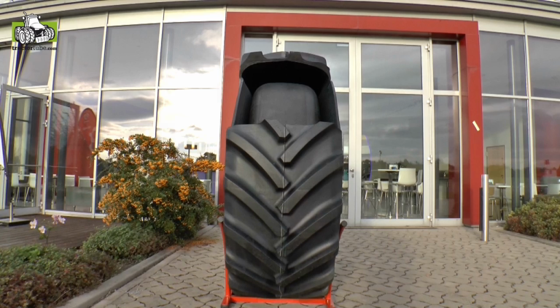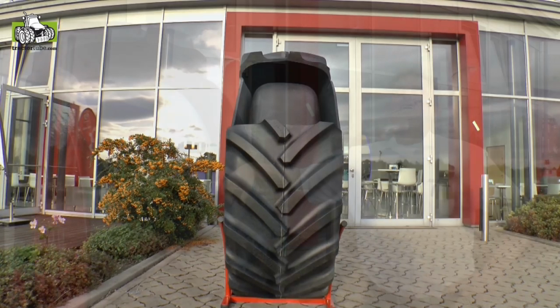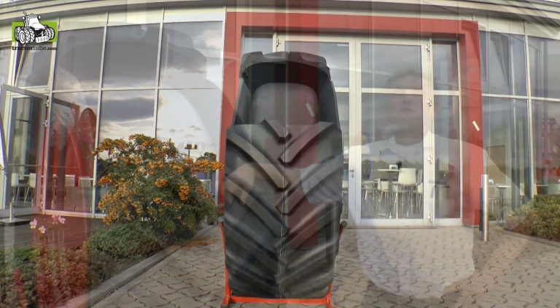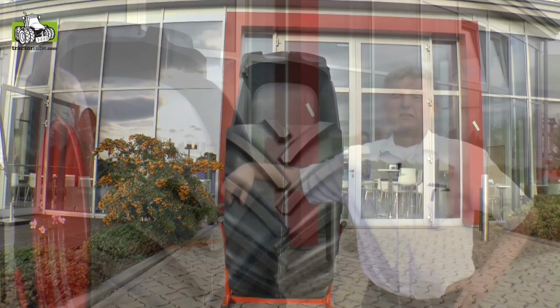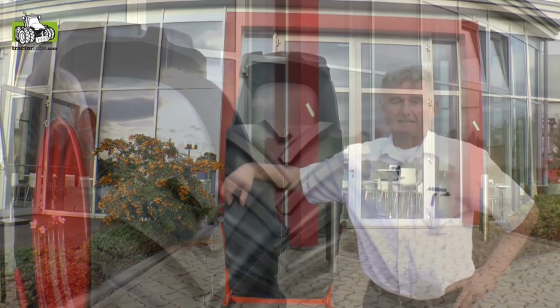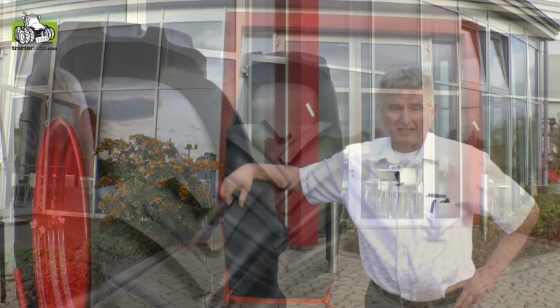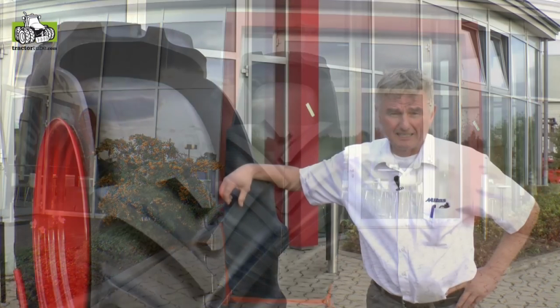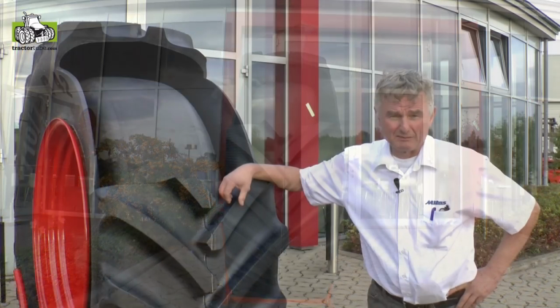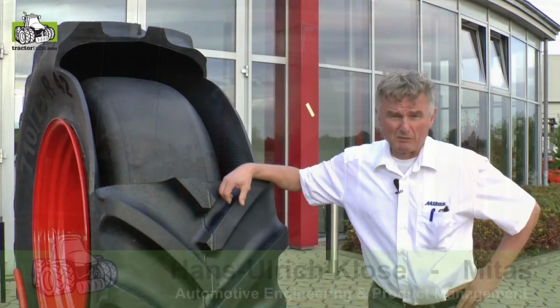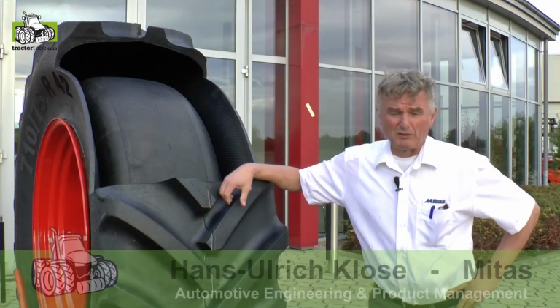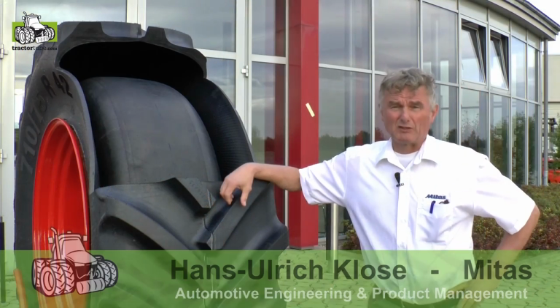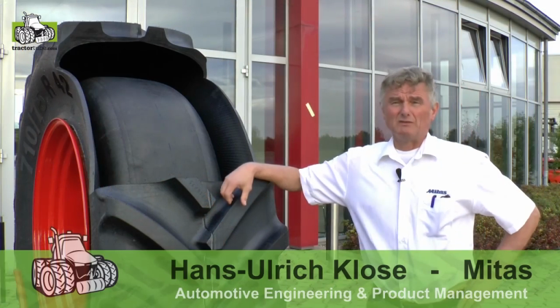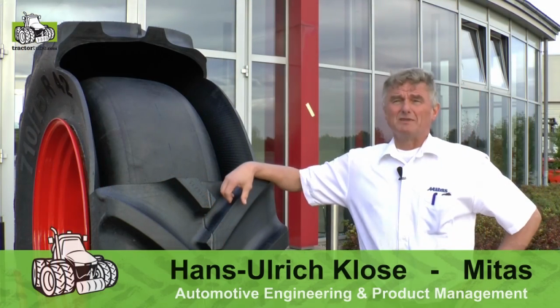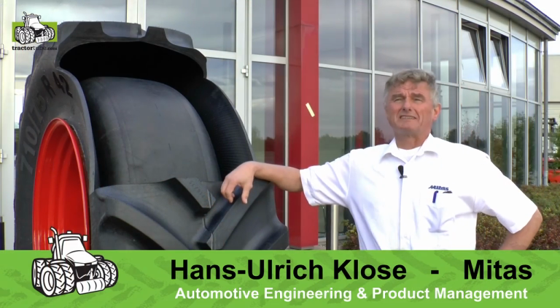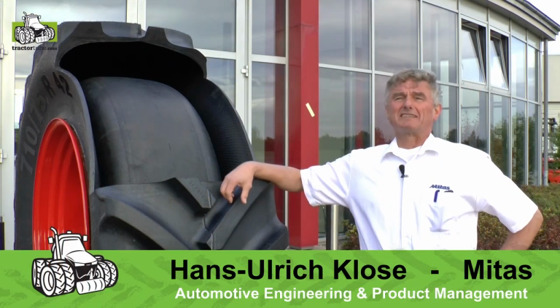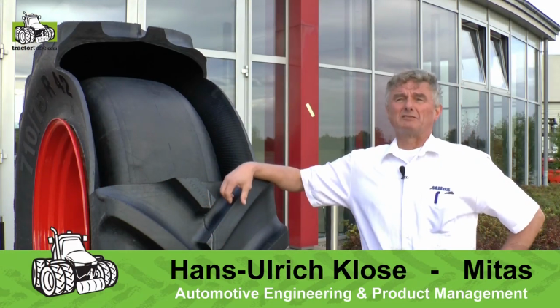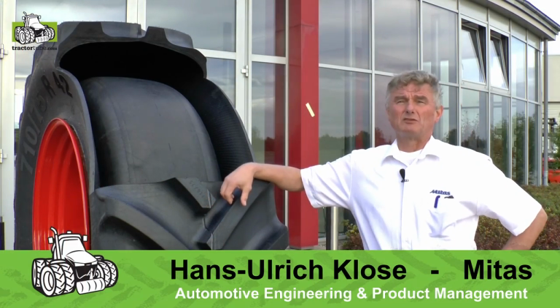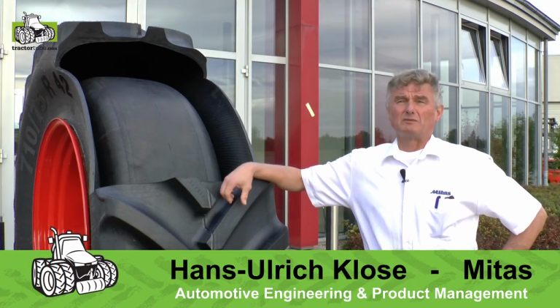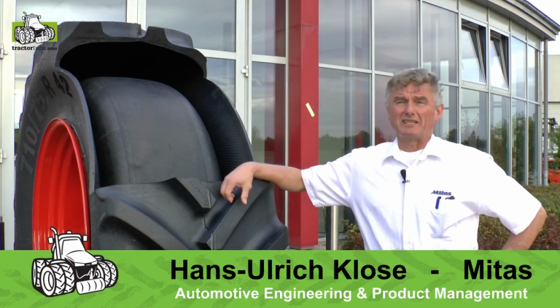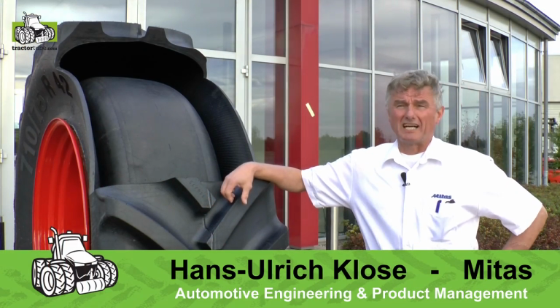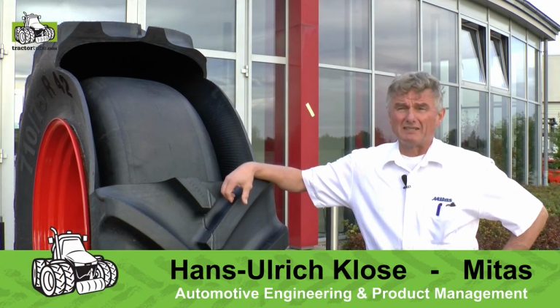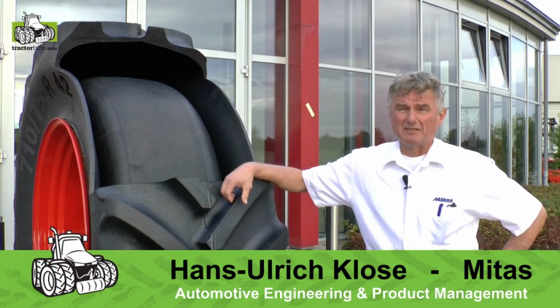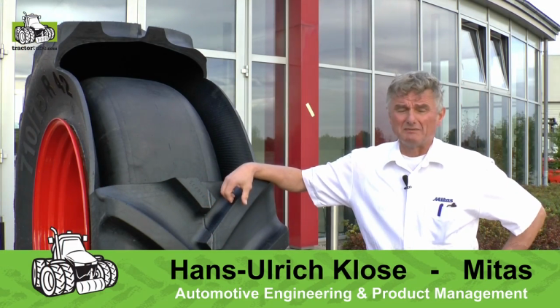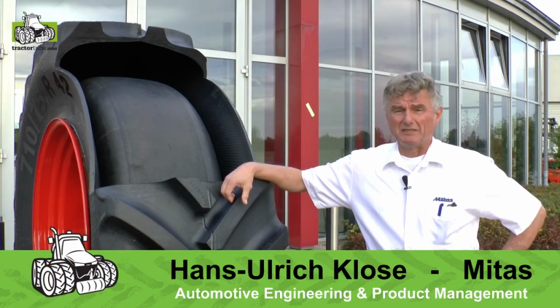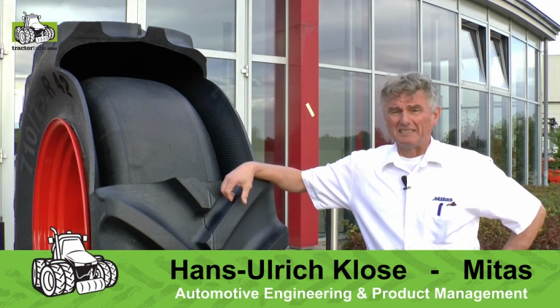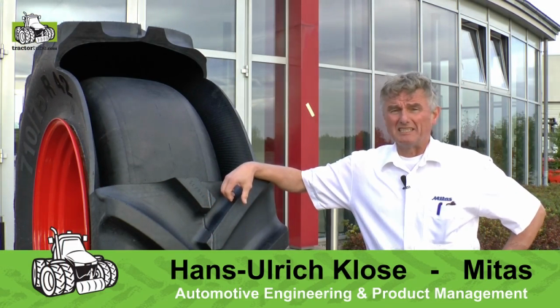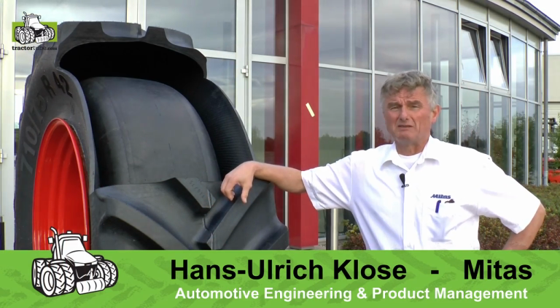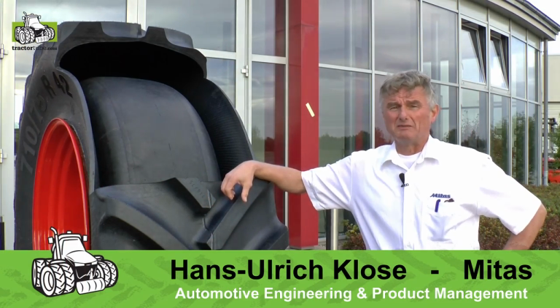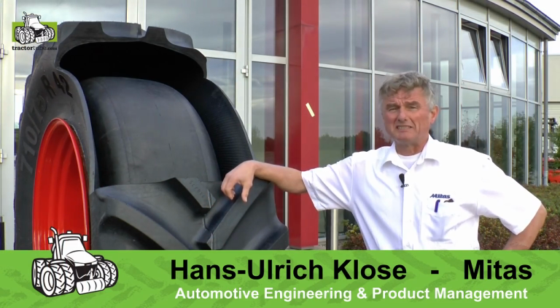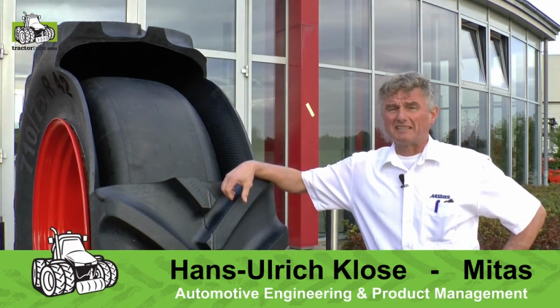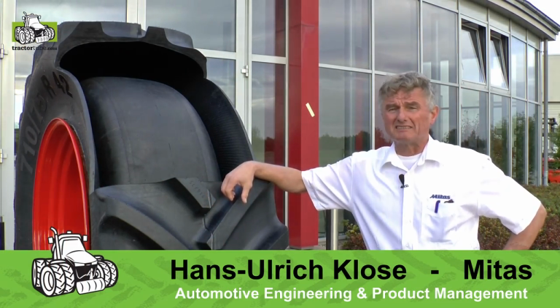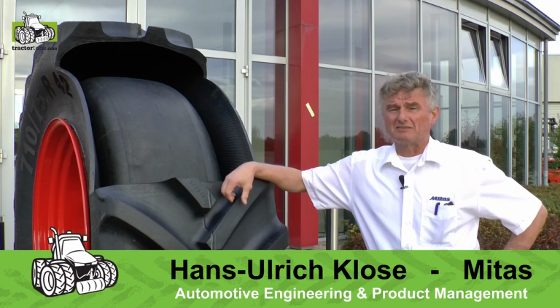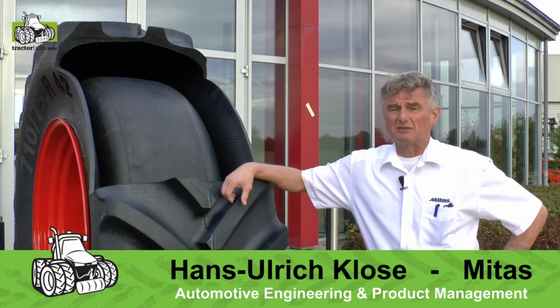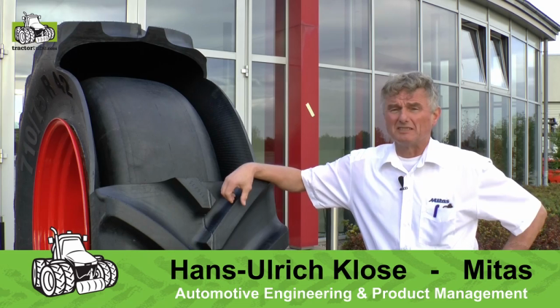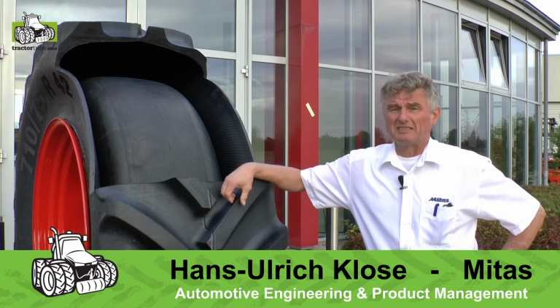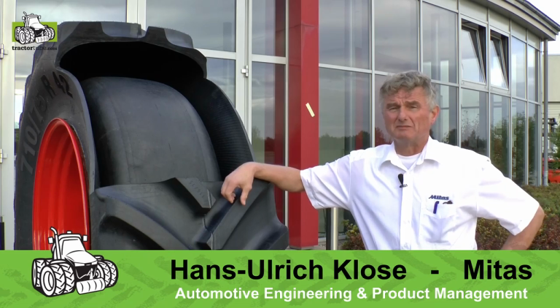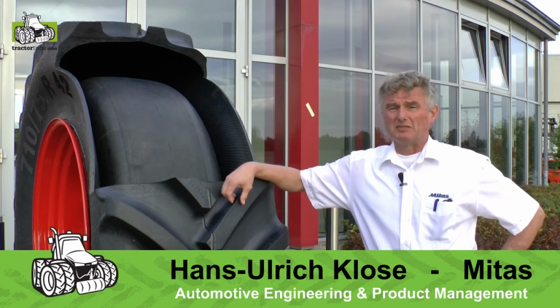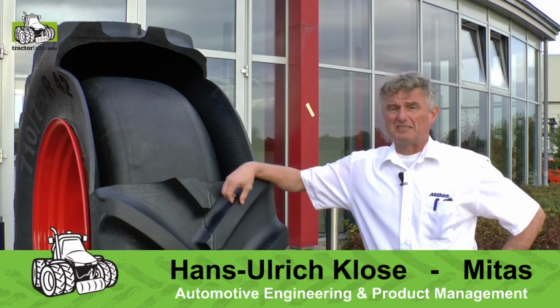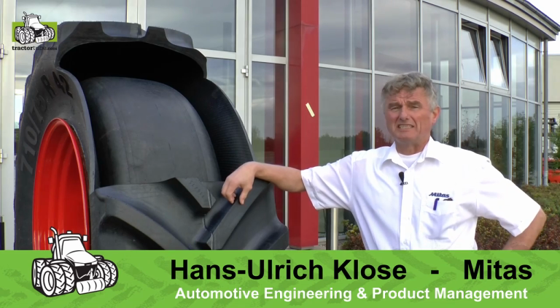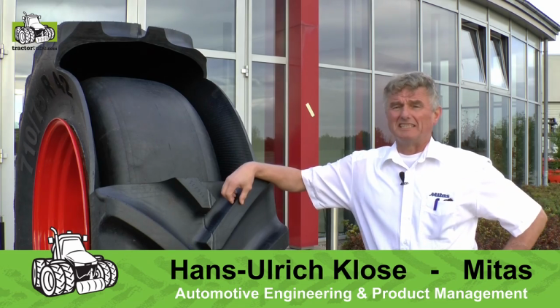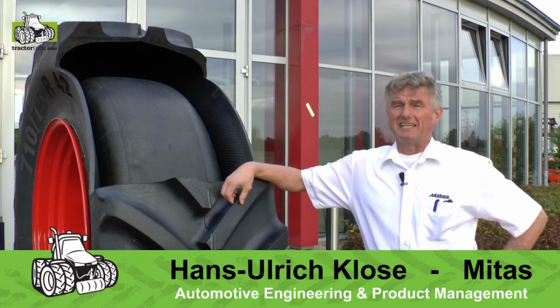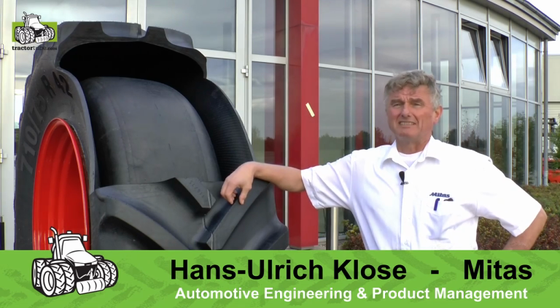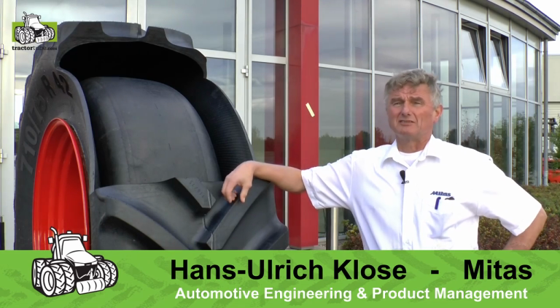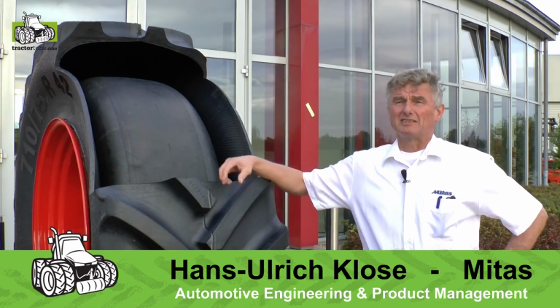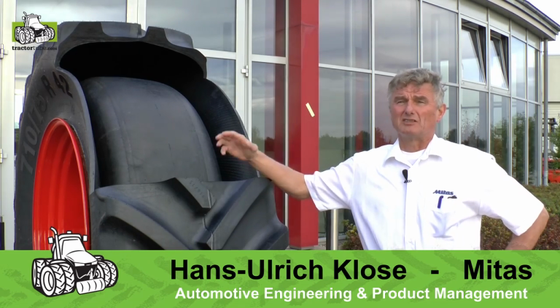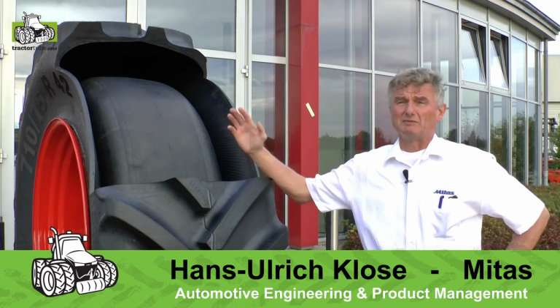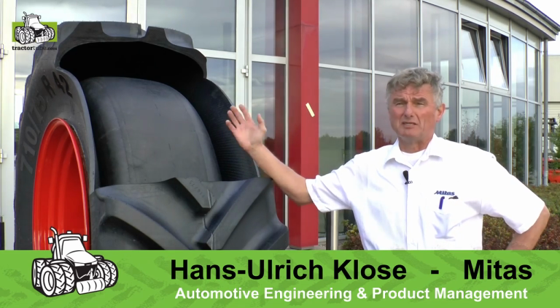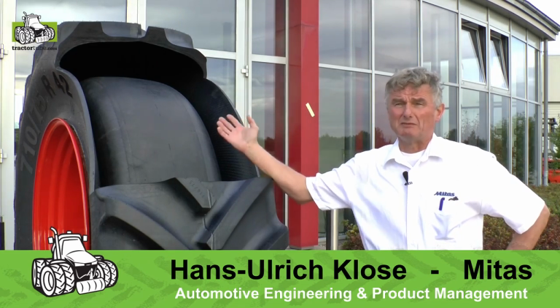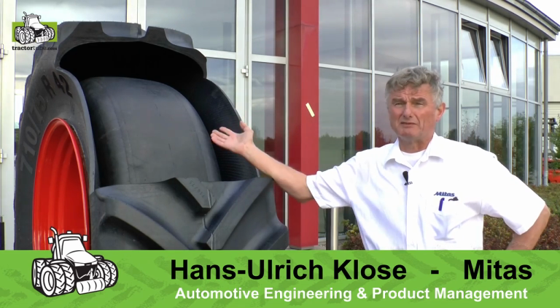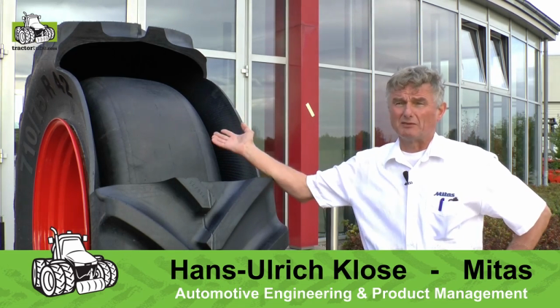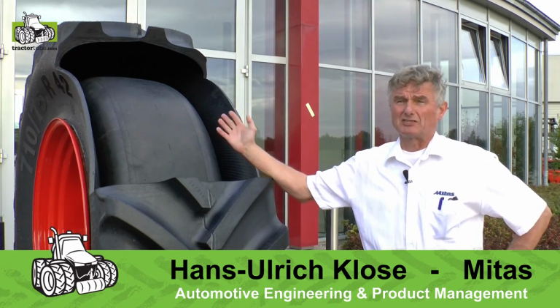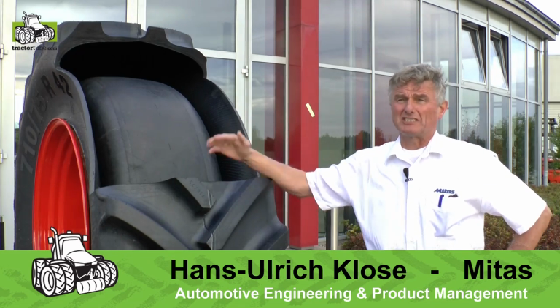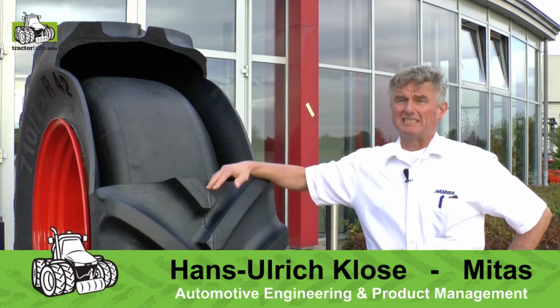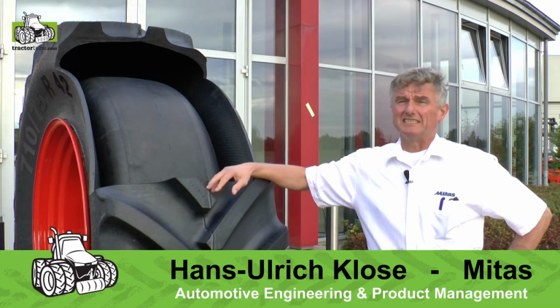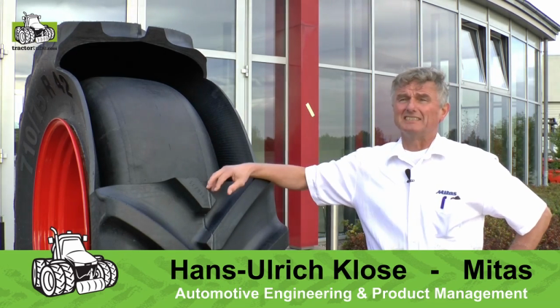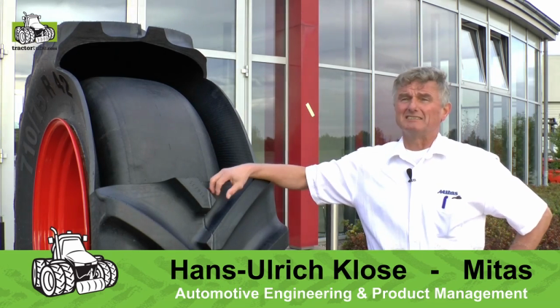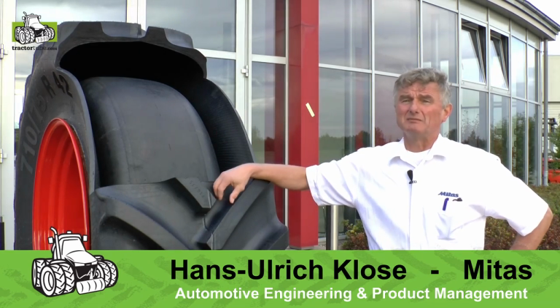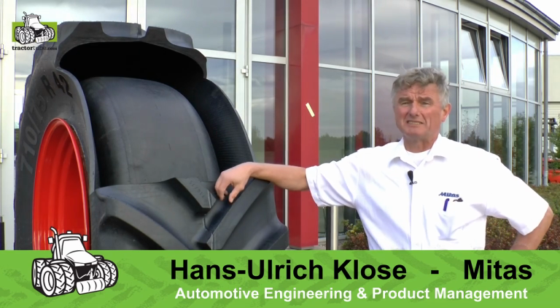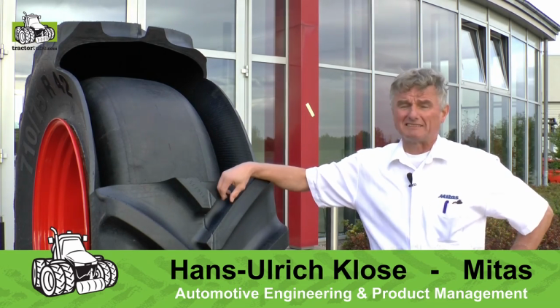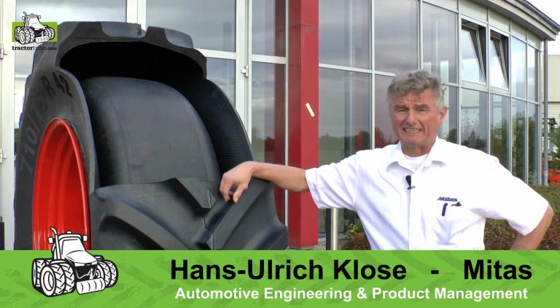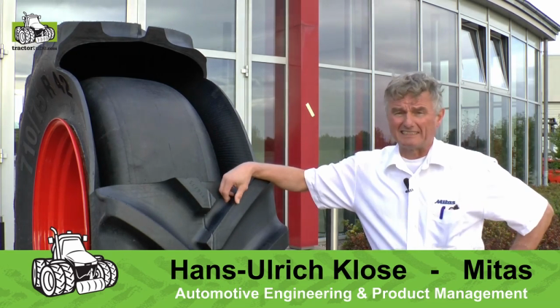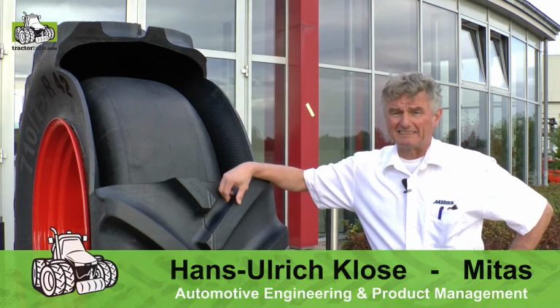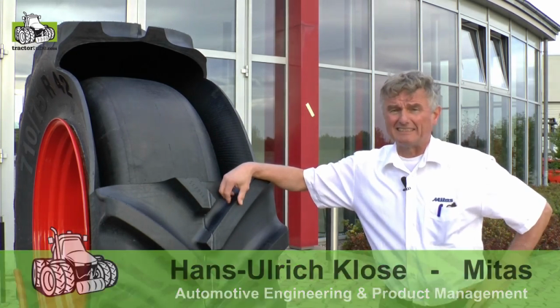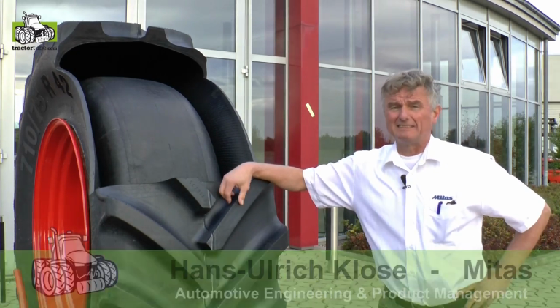Good morning. My name is Handrich Klose. I am here with Mitas and I would like to show you our new baby. It is Mitas Erzel.